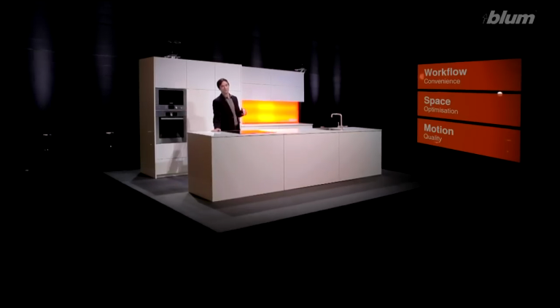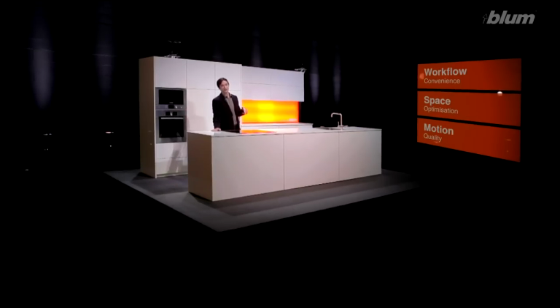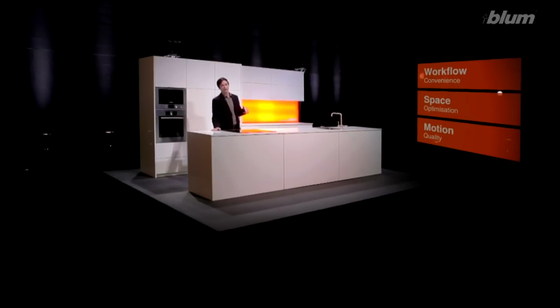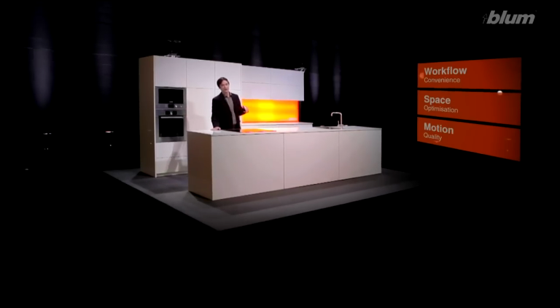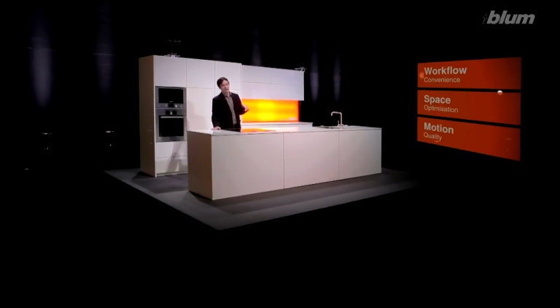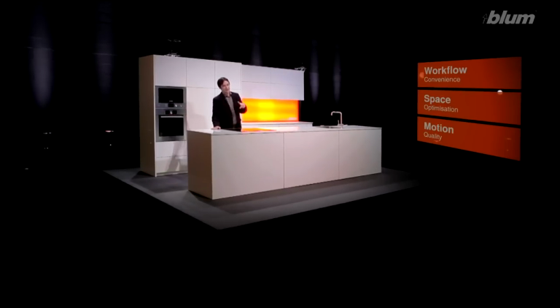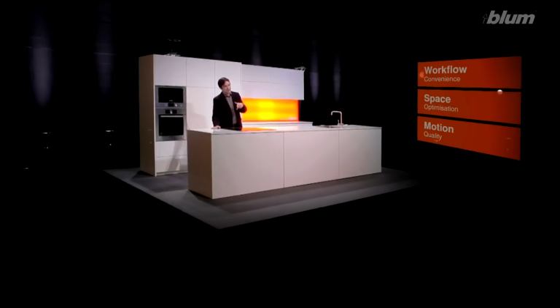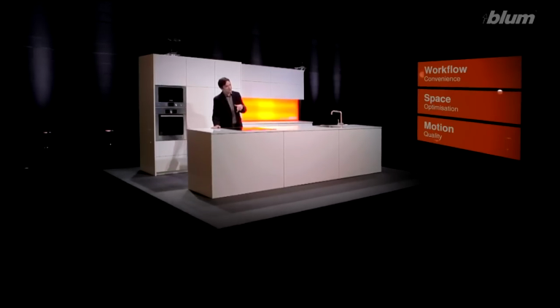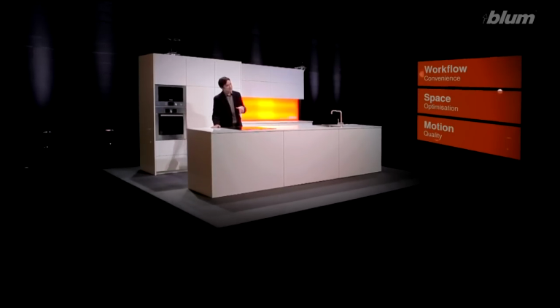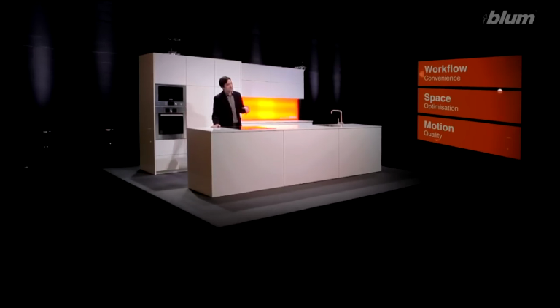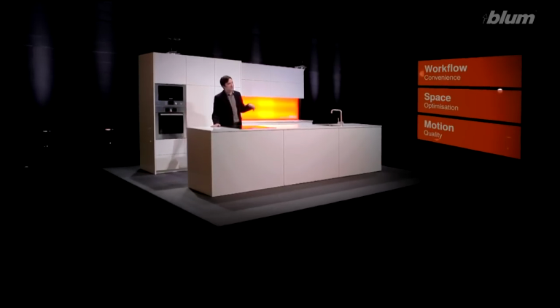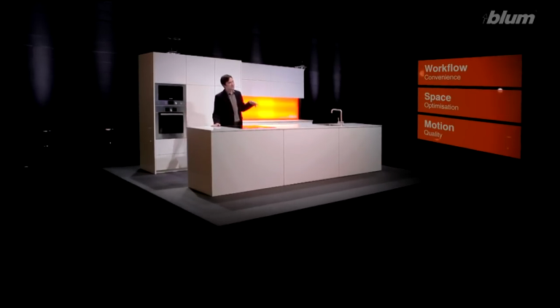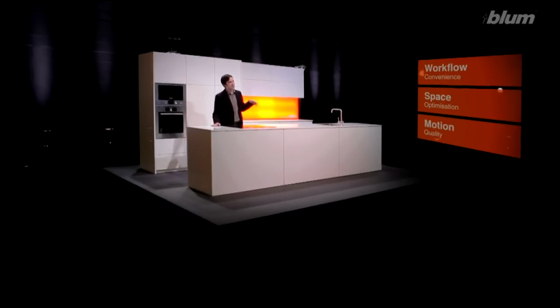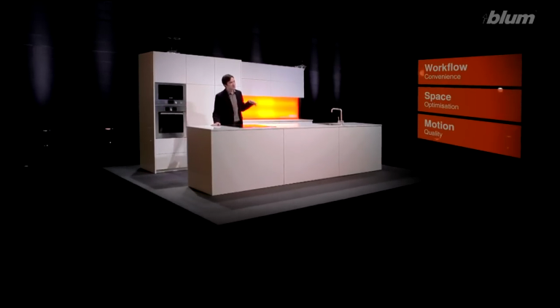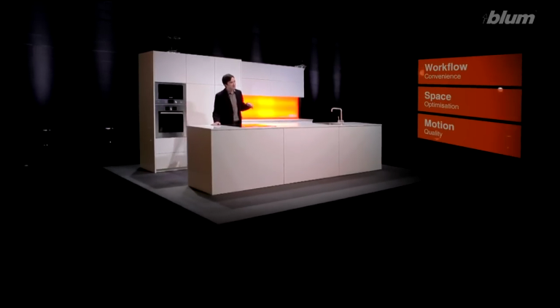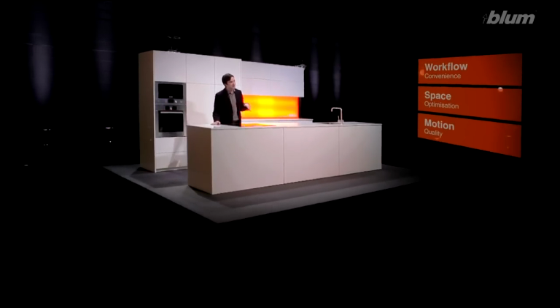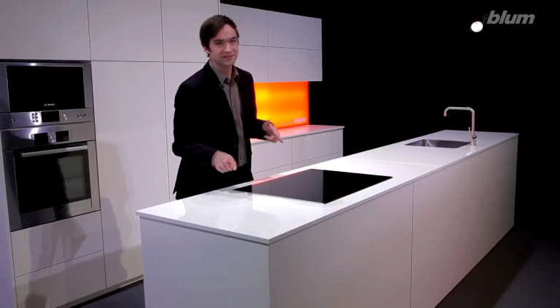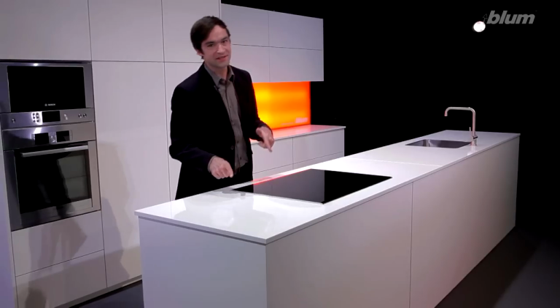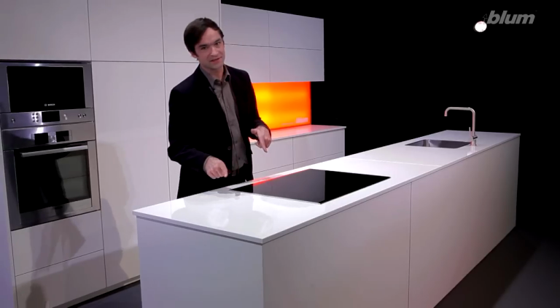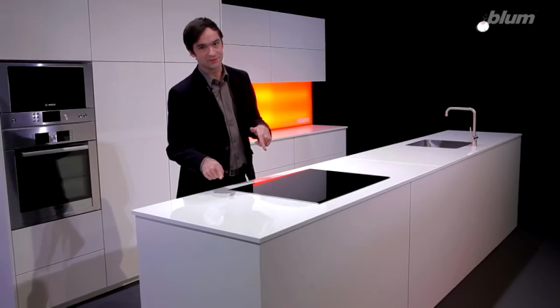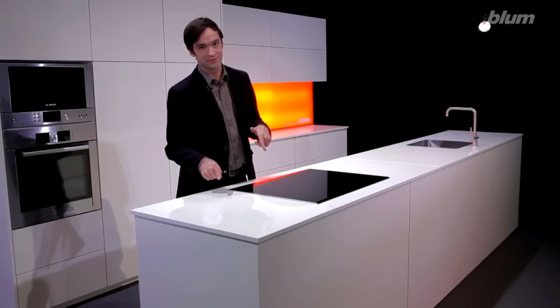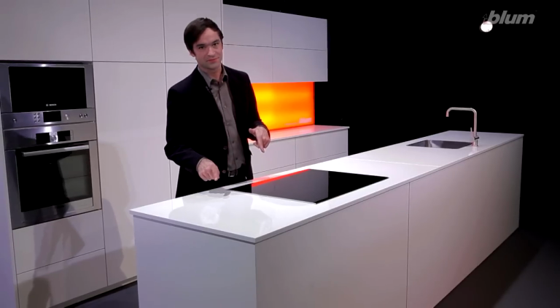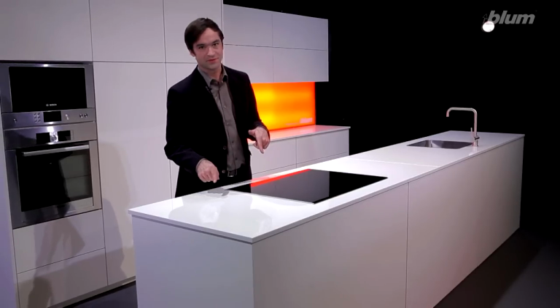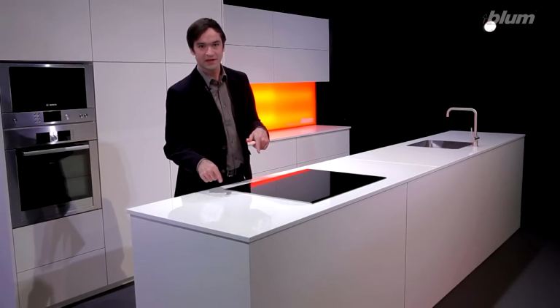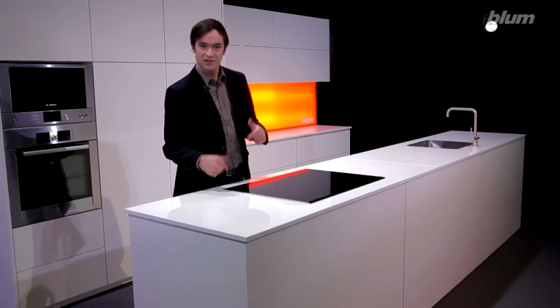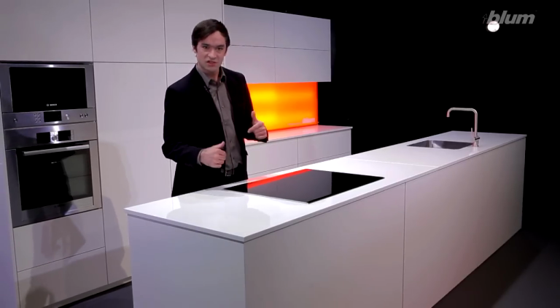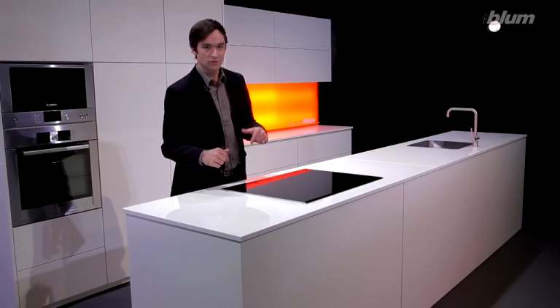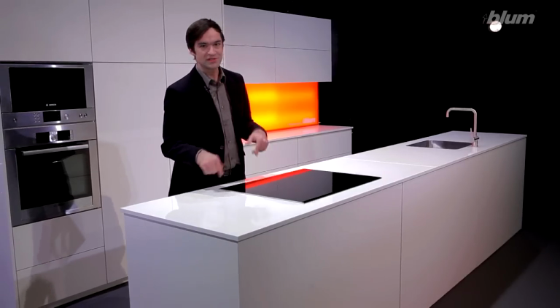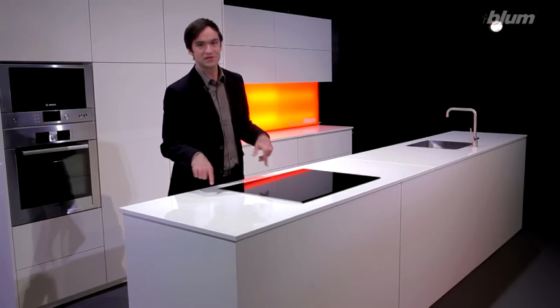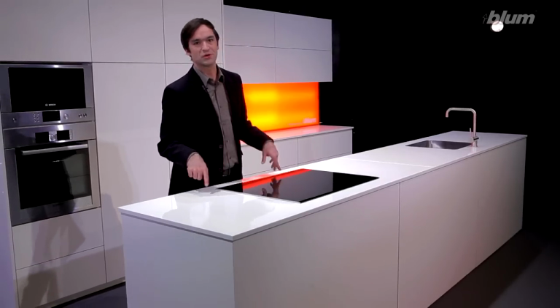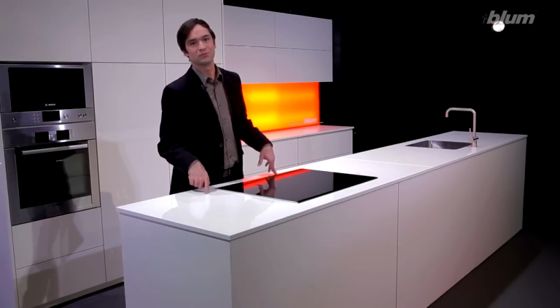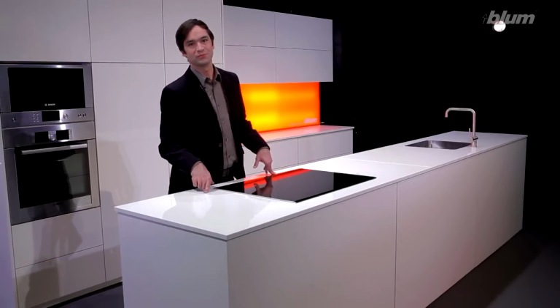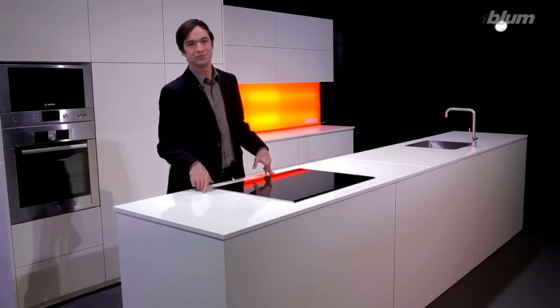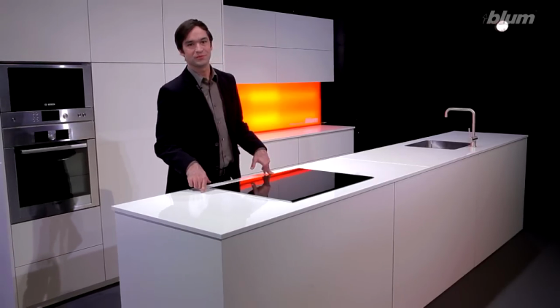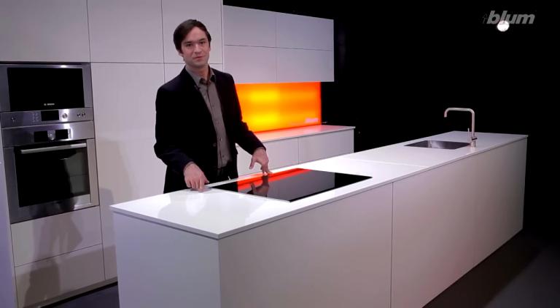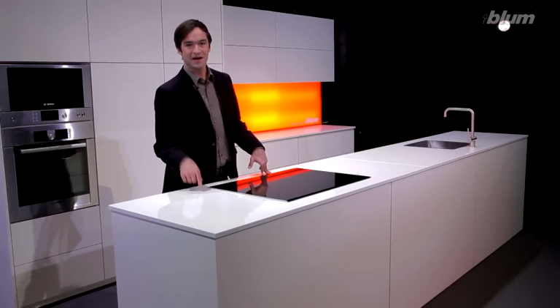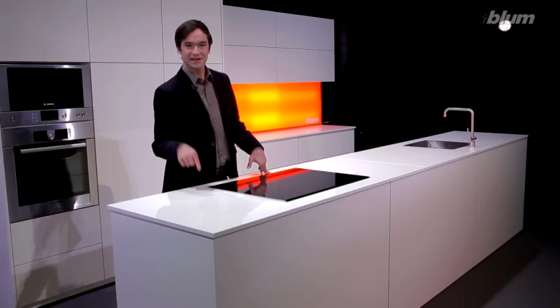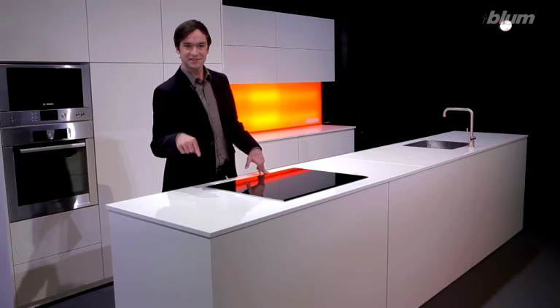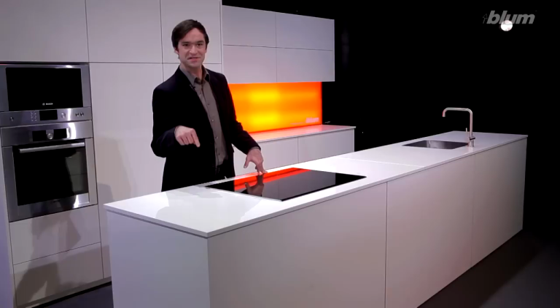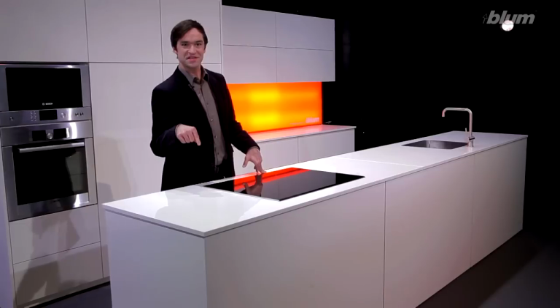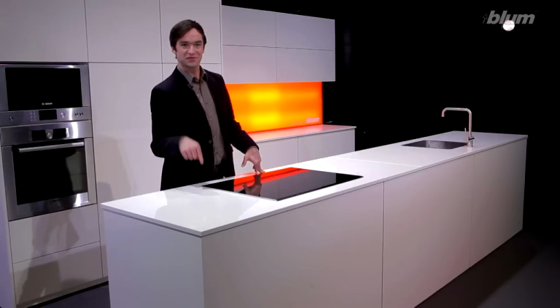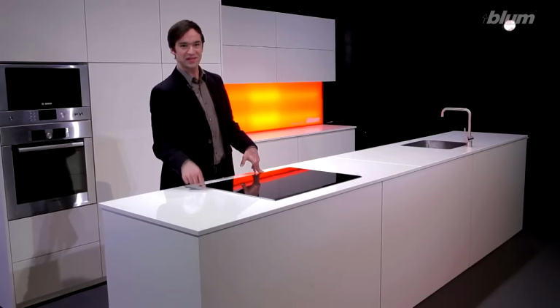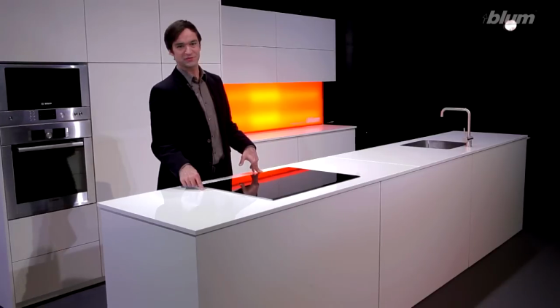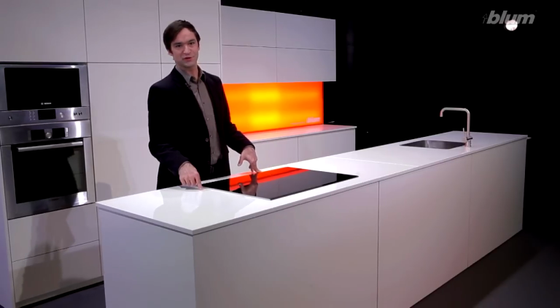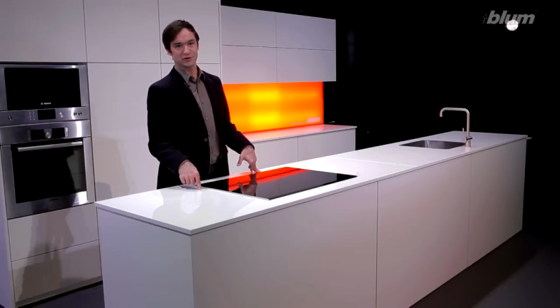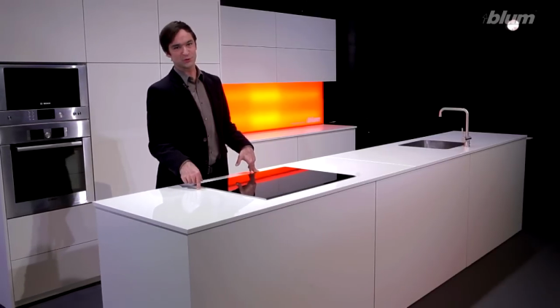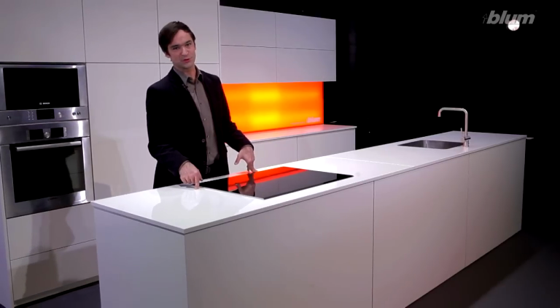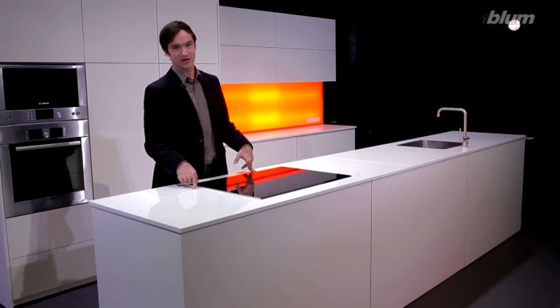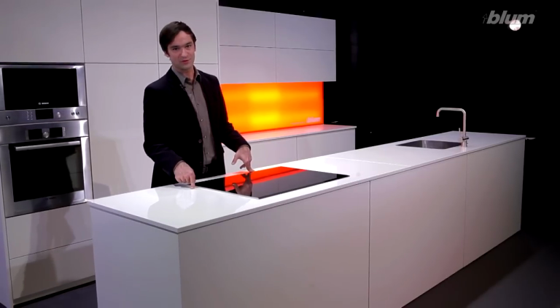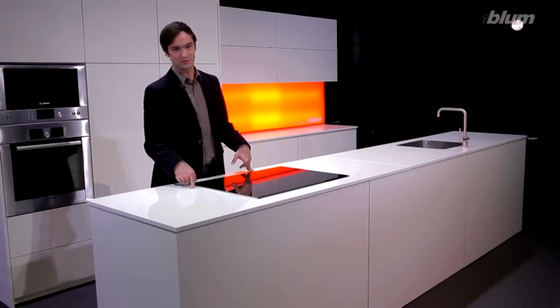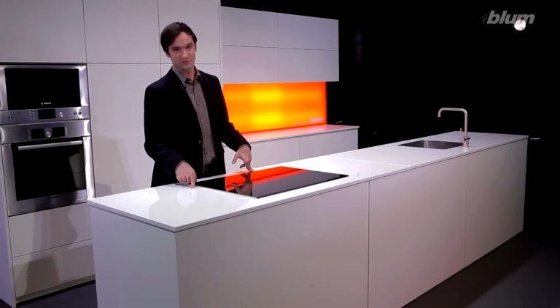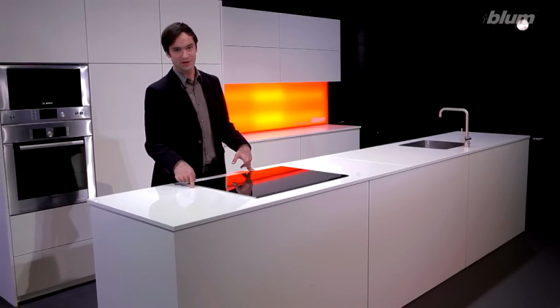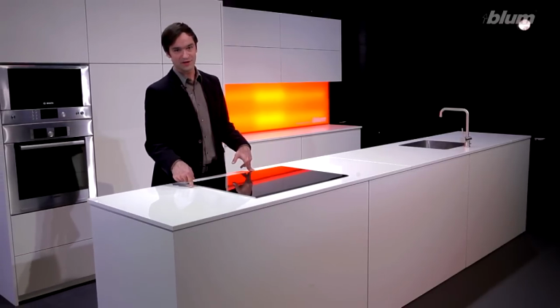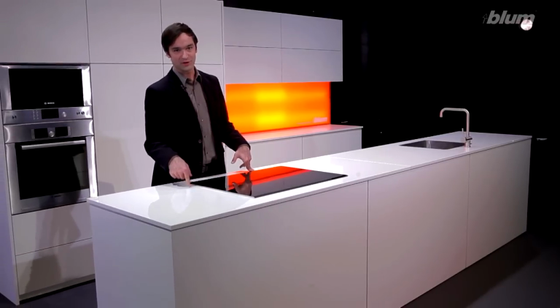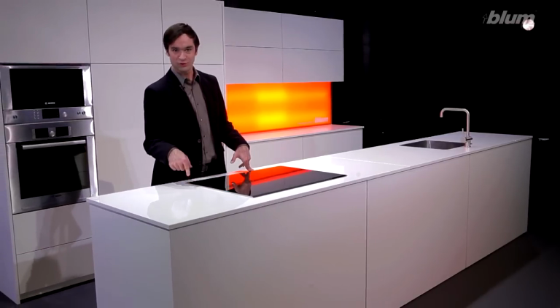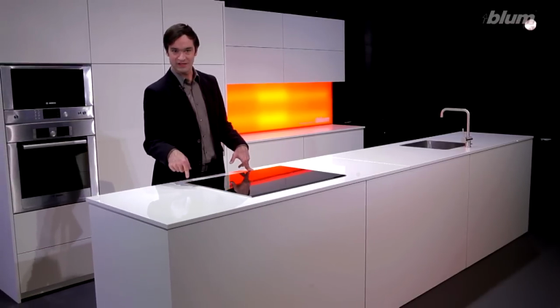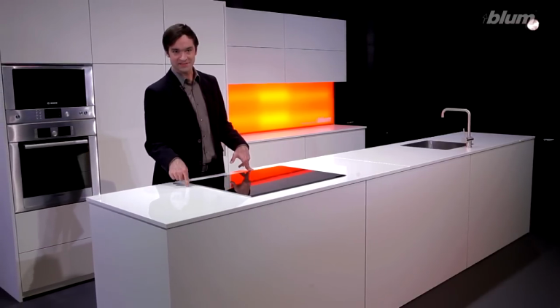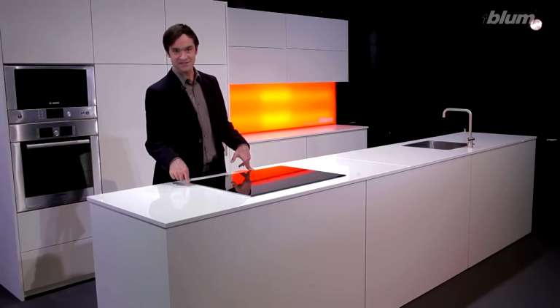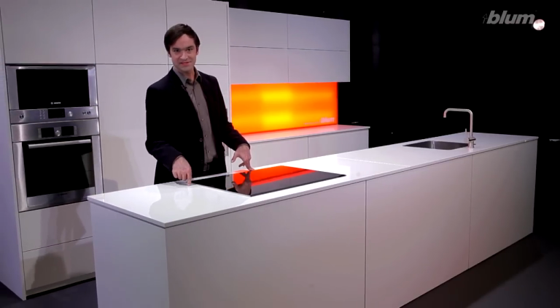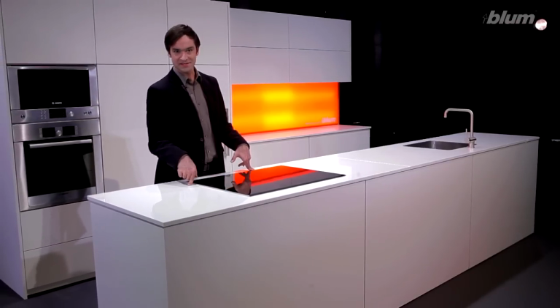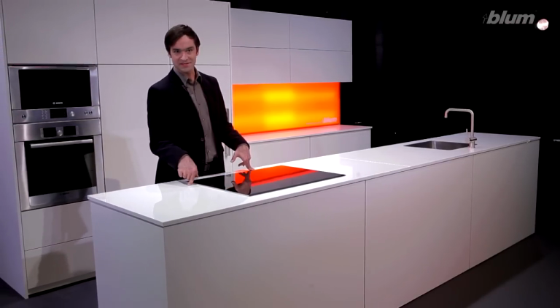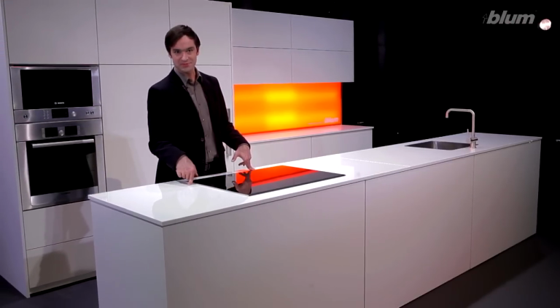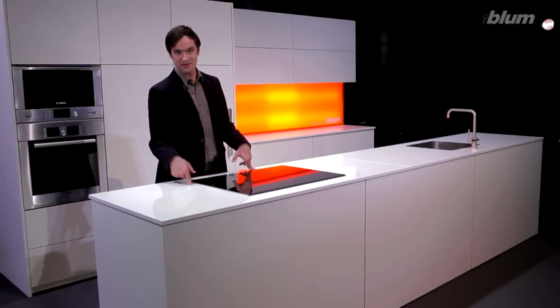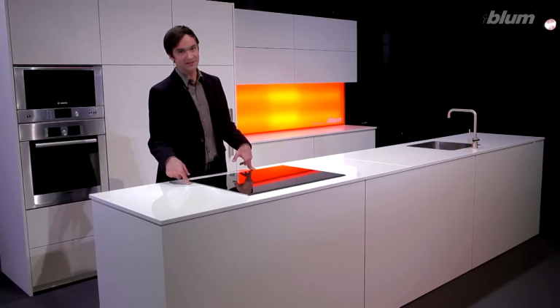Blum has lots of ideas for practical kitchens. Have a look around, get yourself ready to buy a new kitchen and get some inspiration.